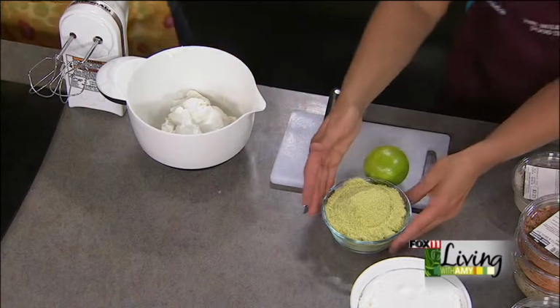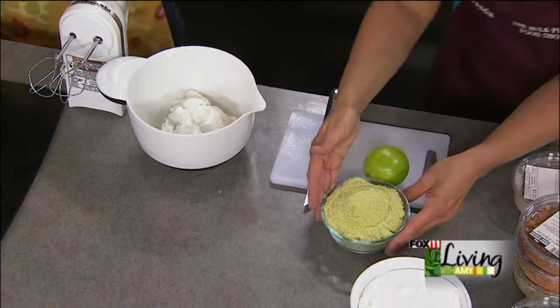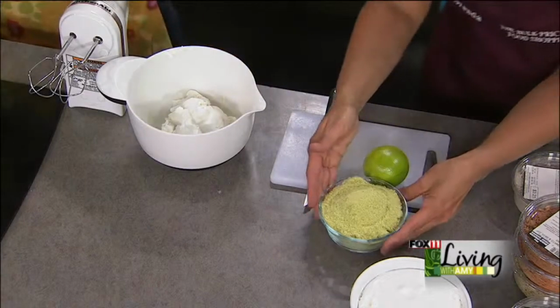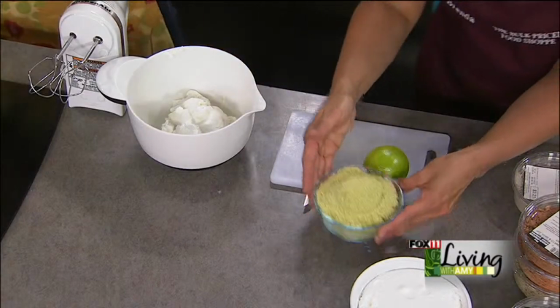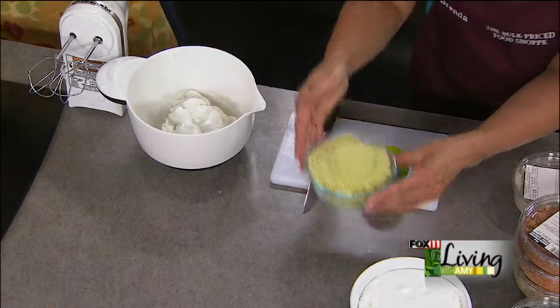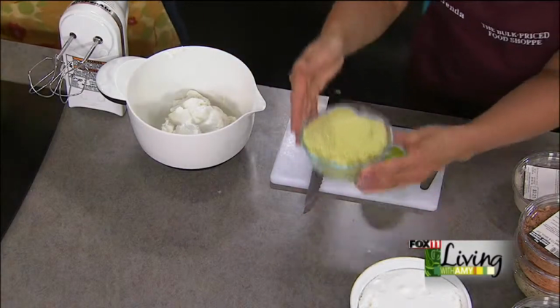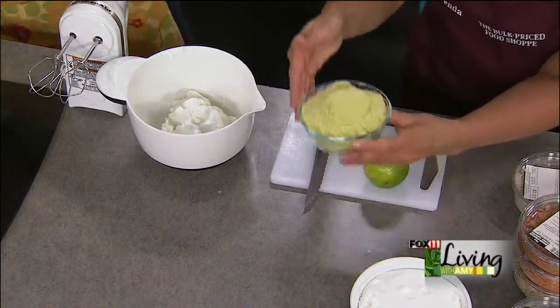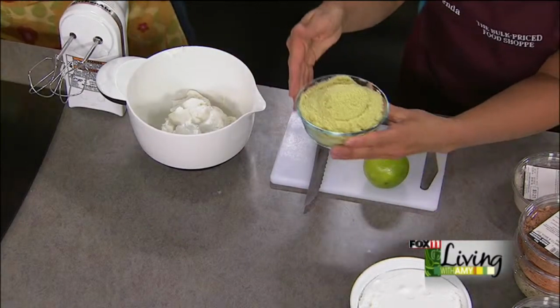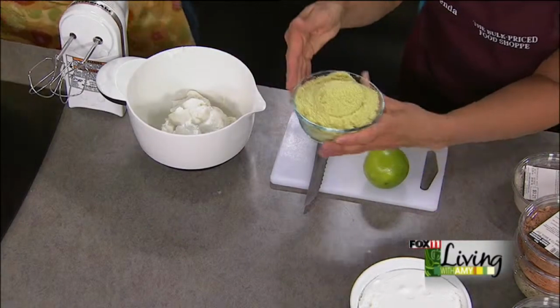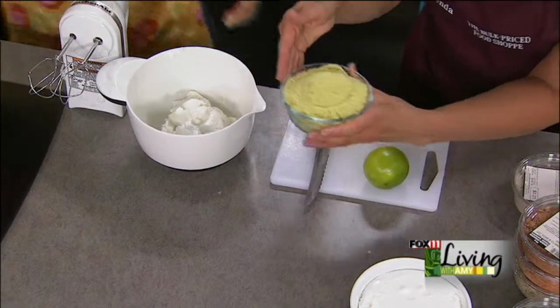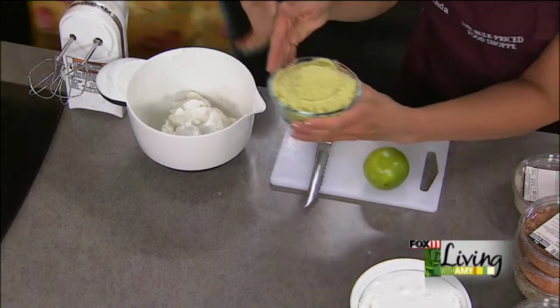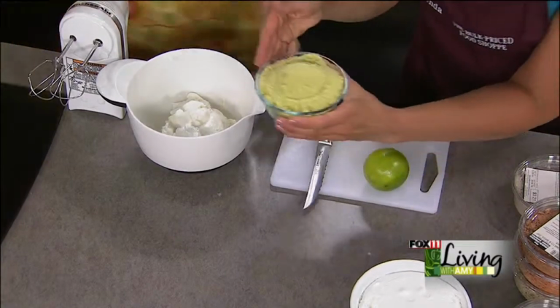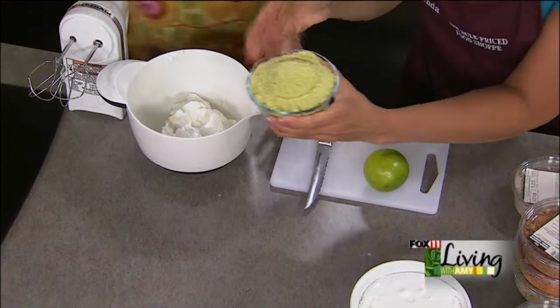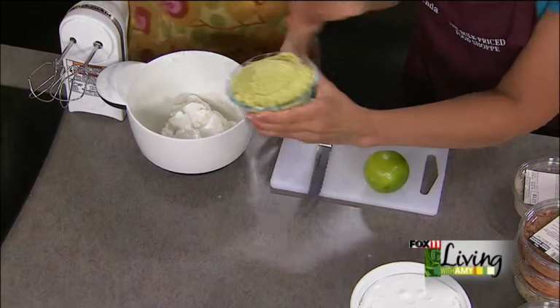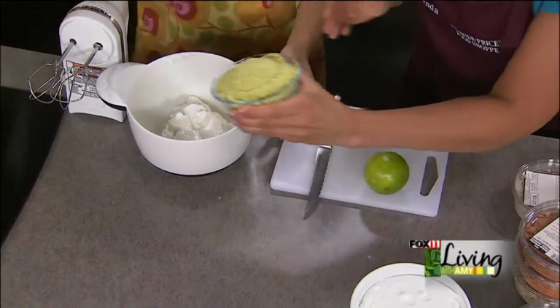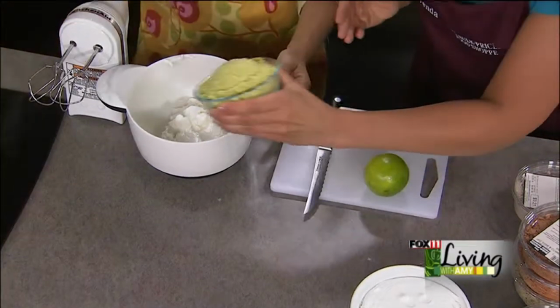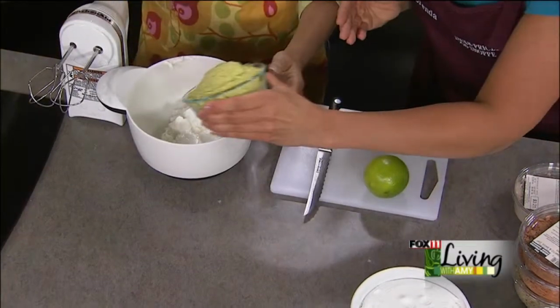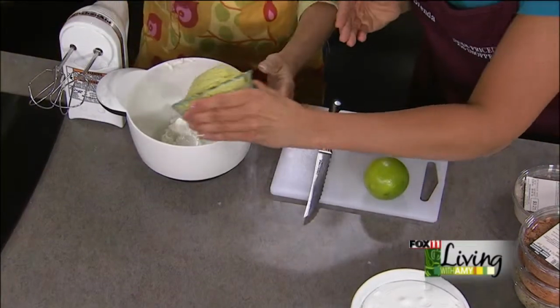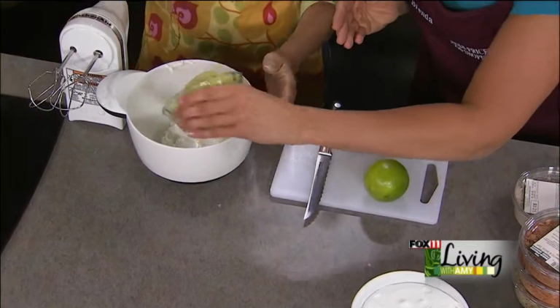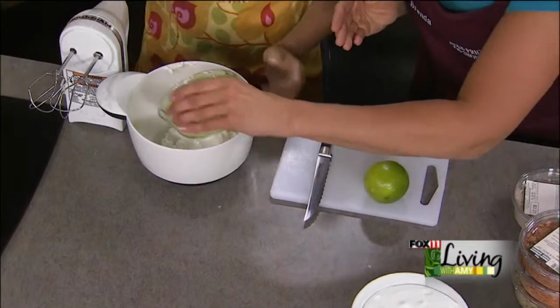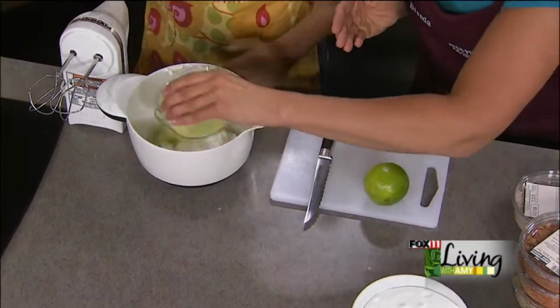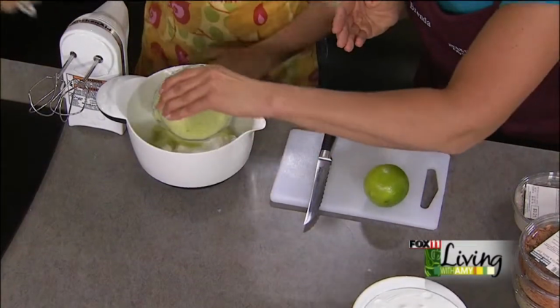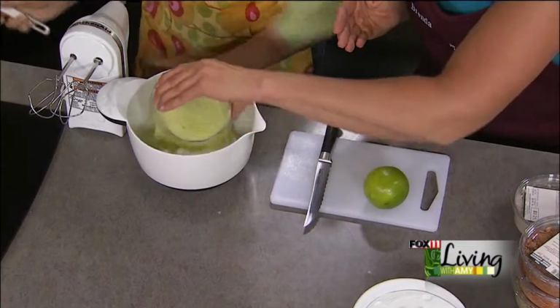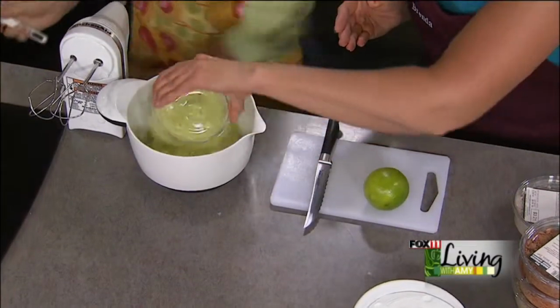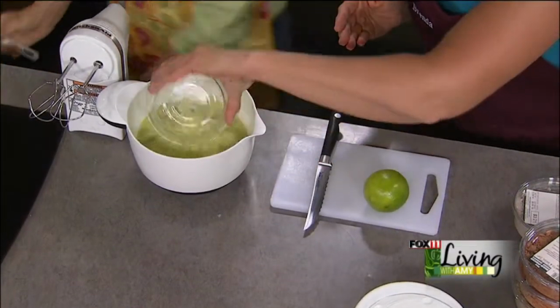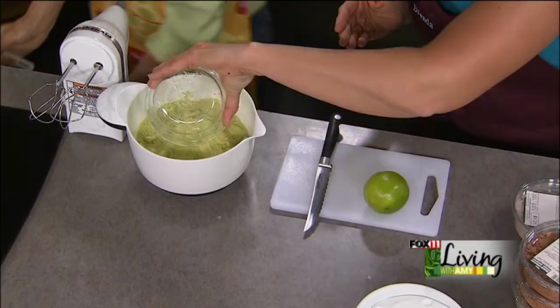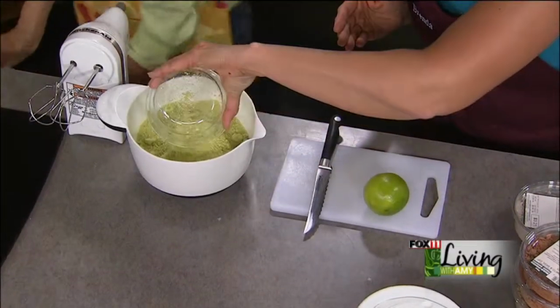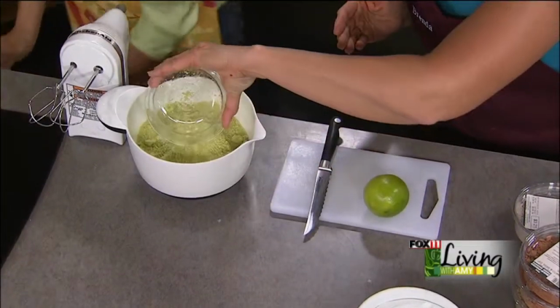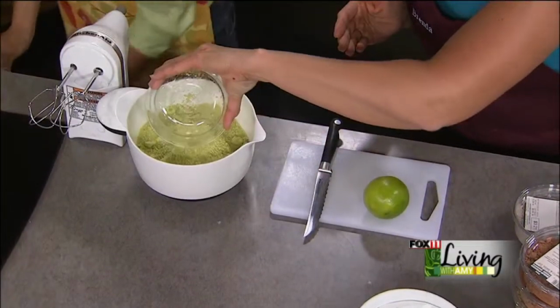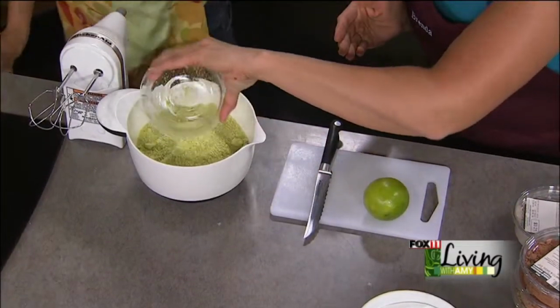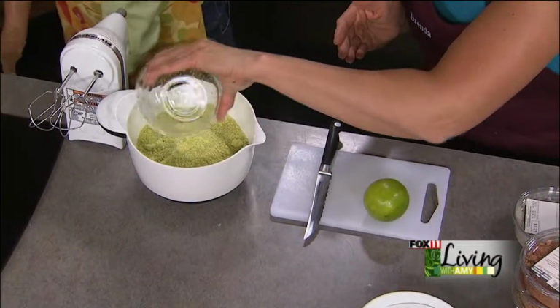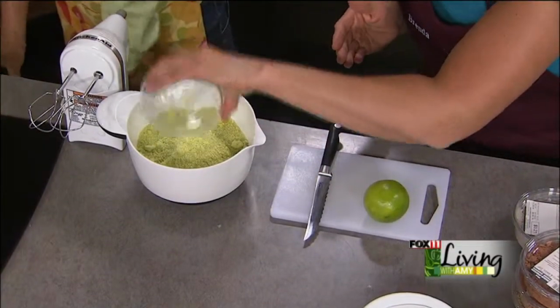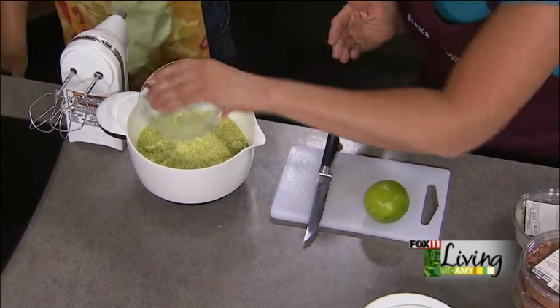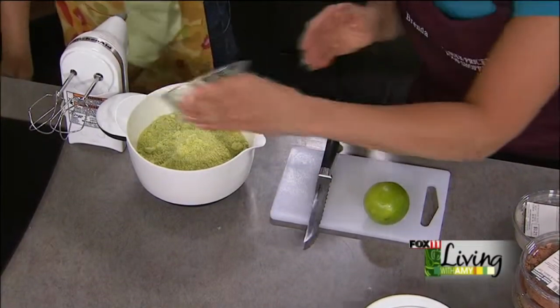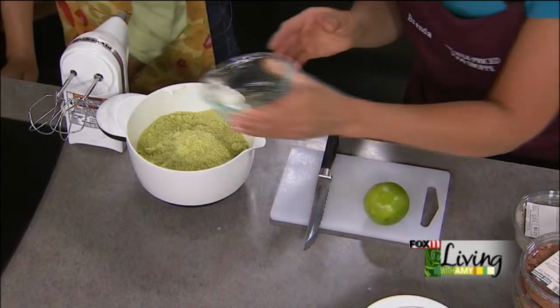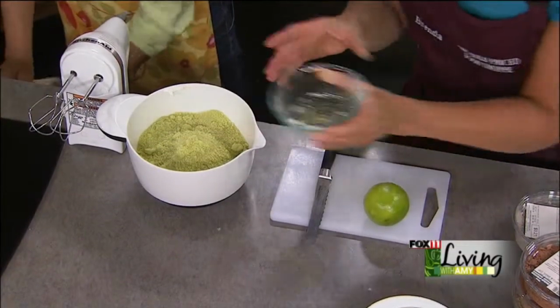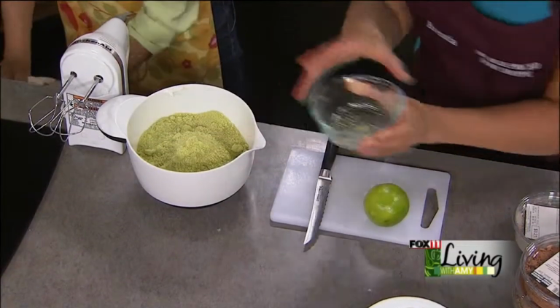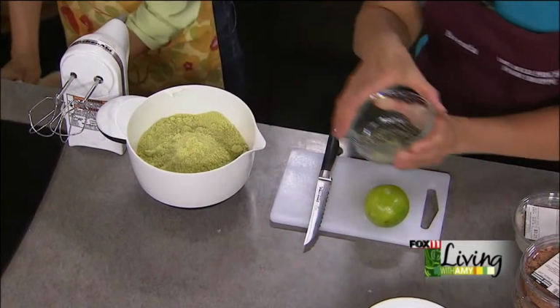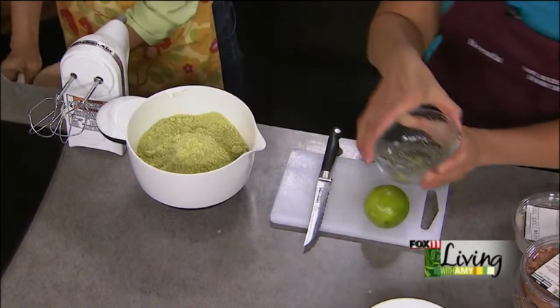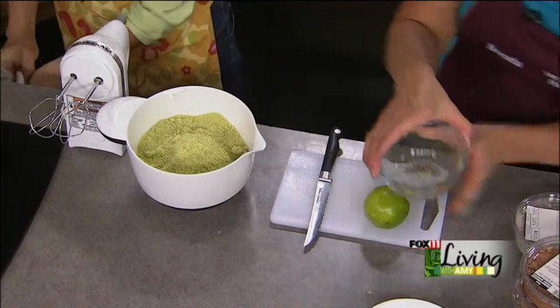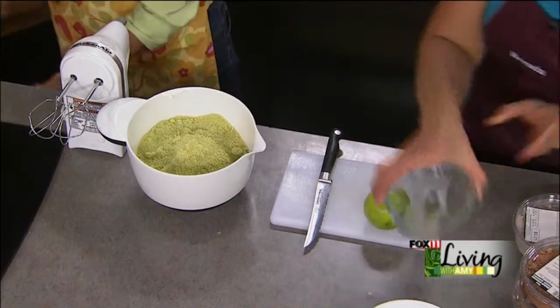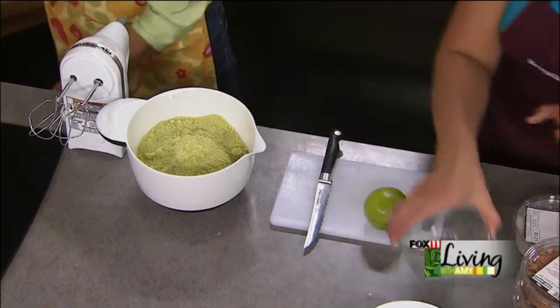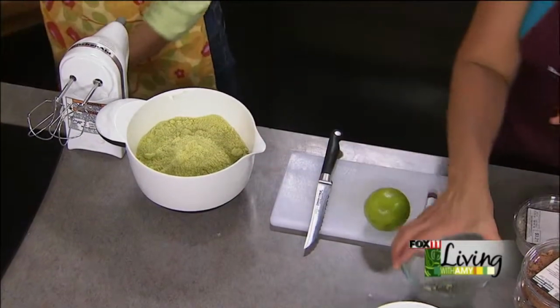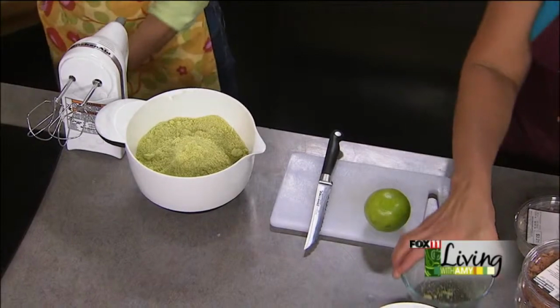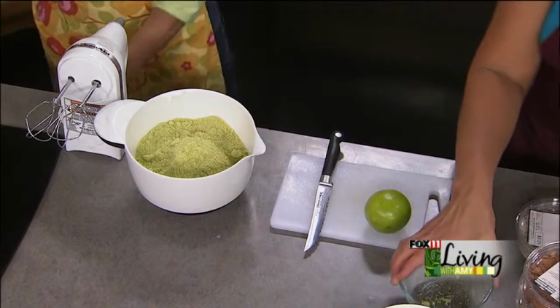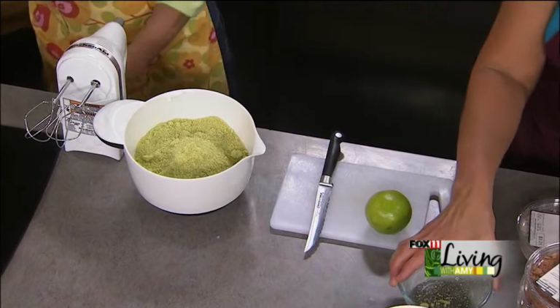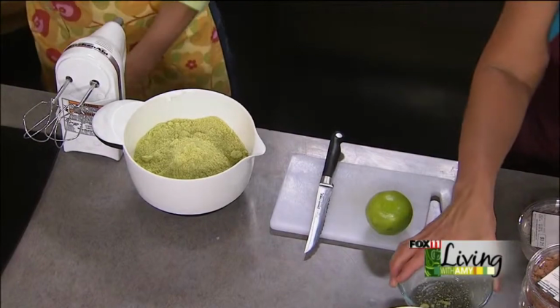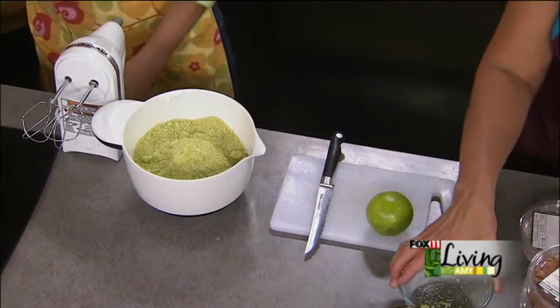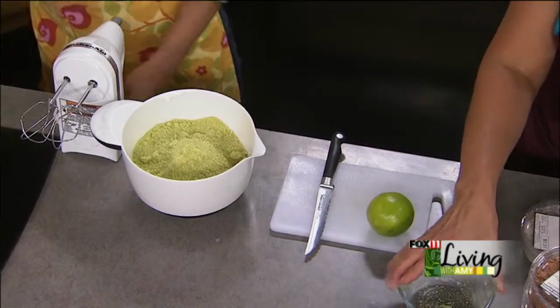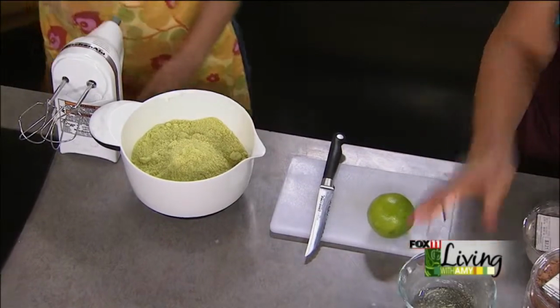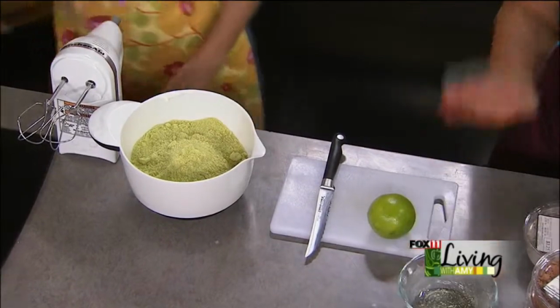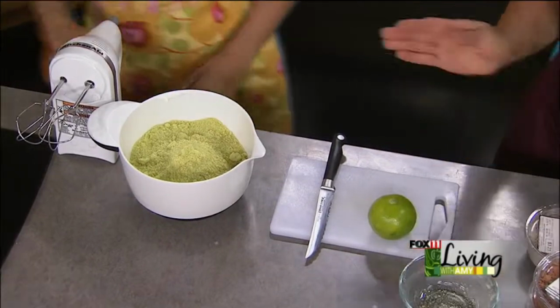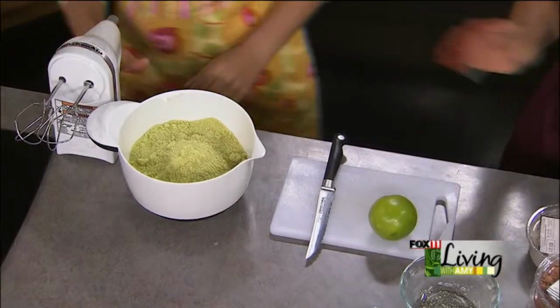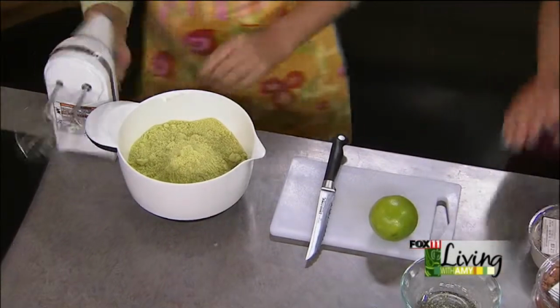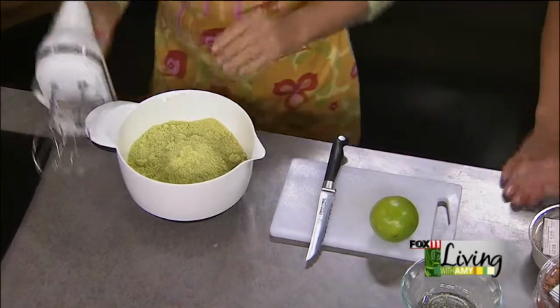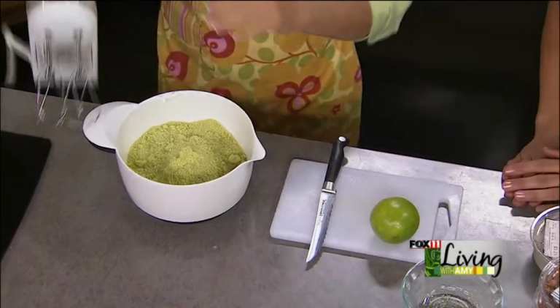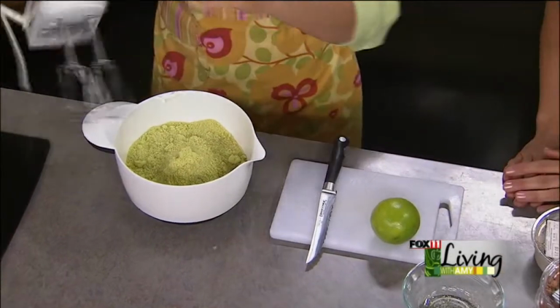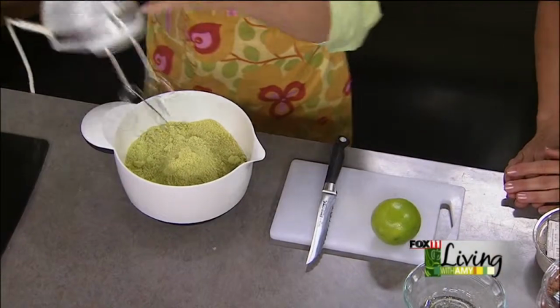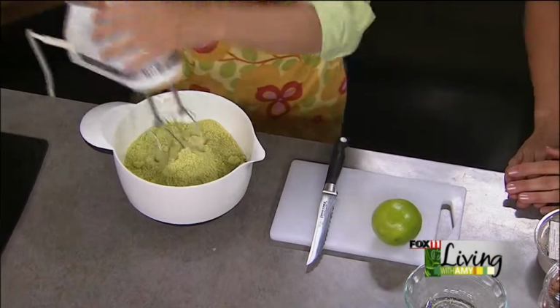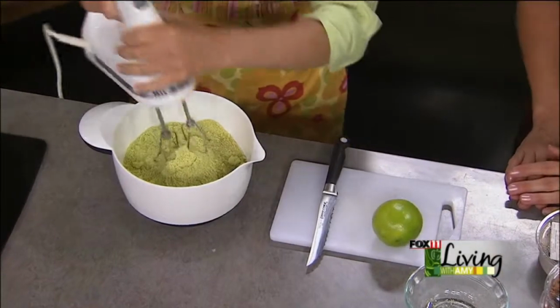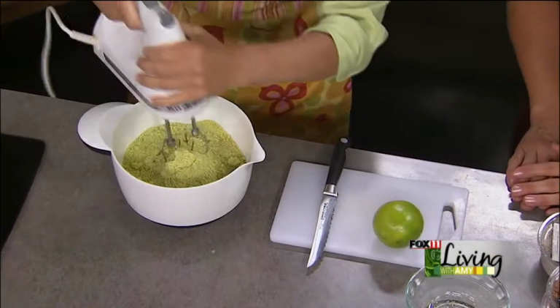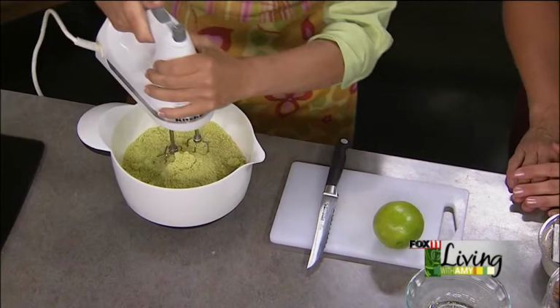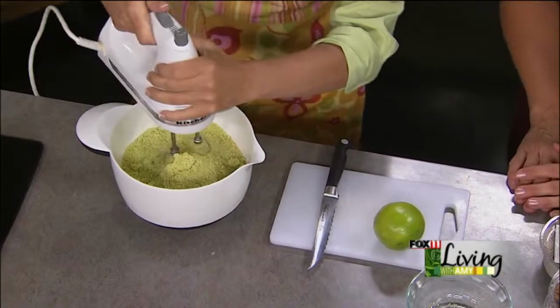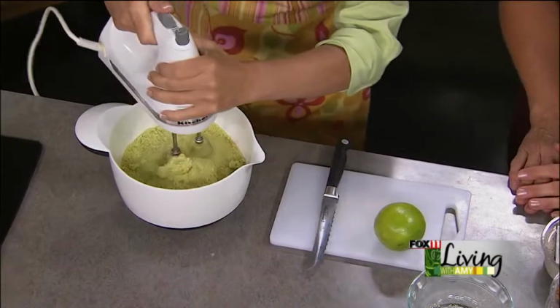Then we're going to put one and three-quarter cups of the key lime natural dip mix in there, so it's going to have a really pretty color. We're going to mix that up.